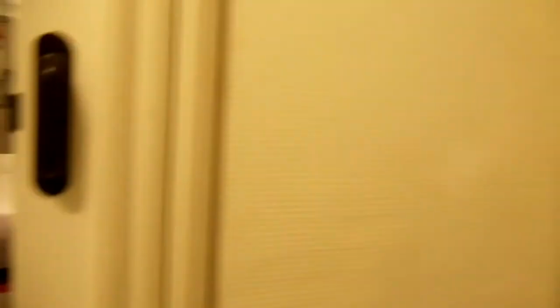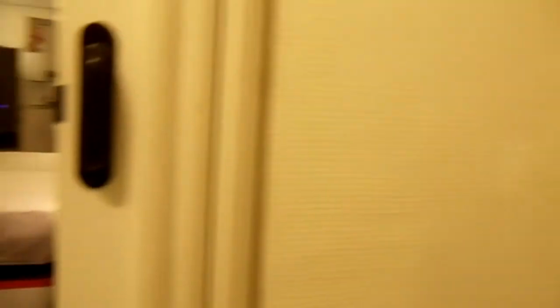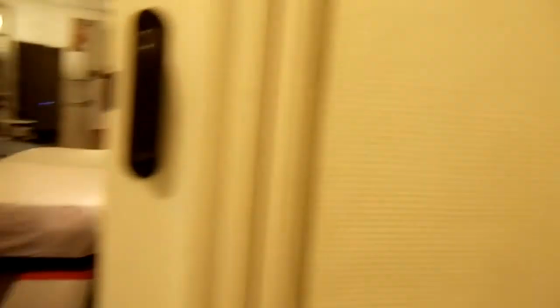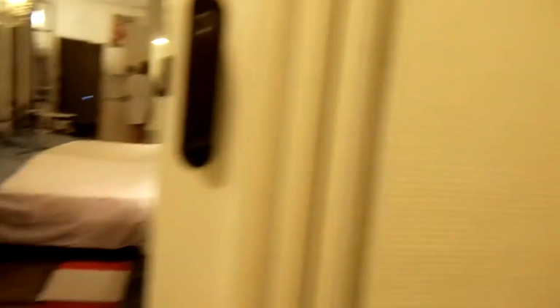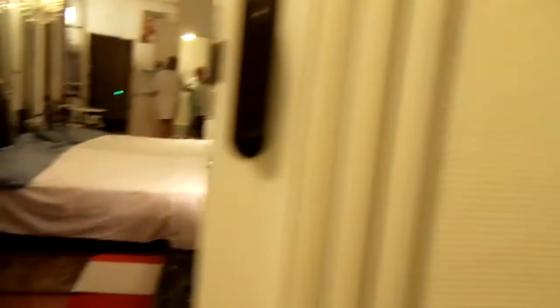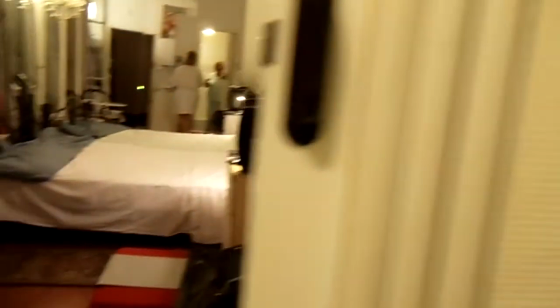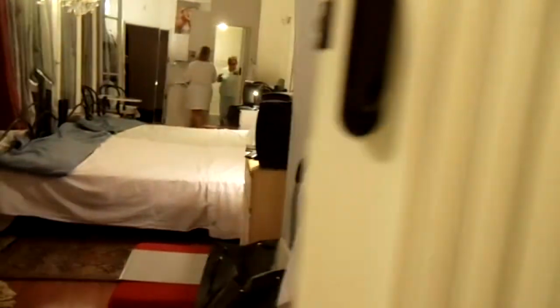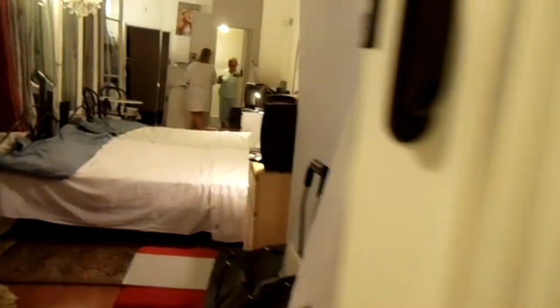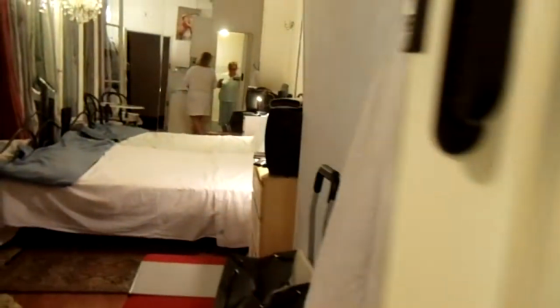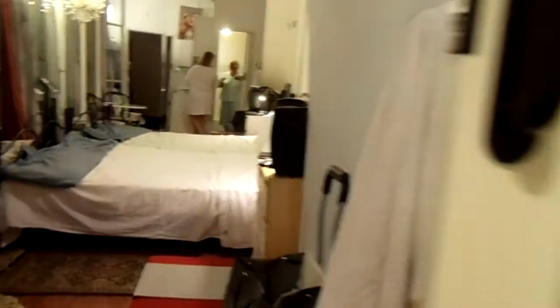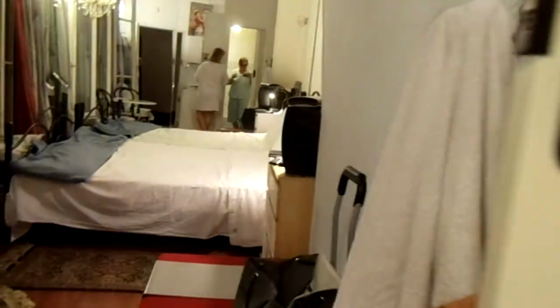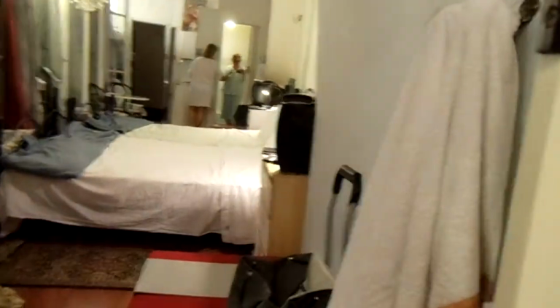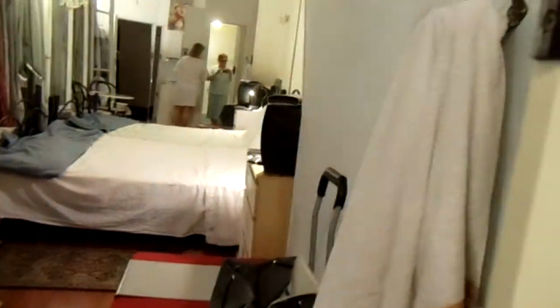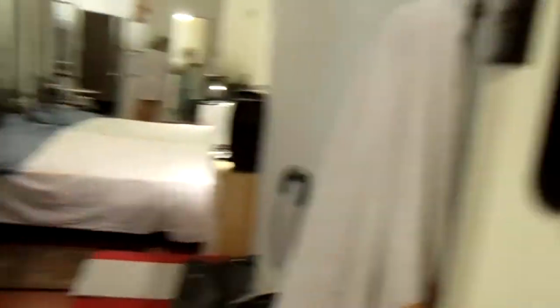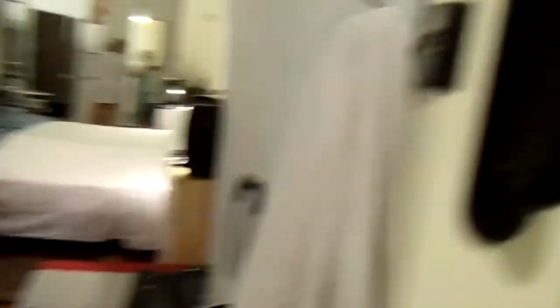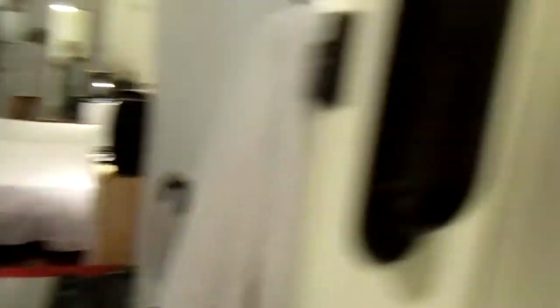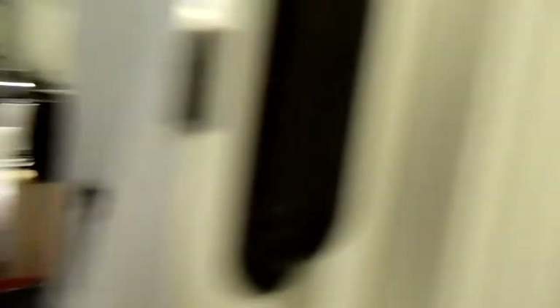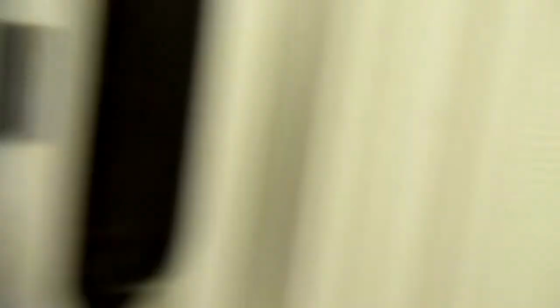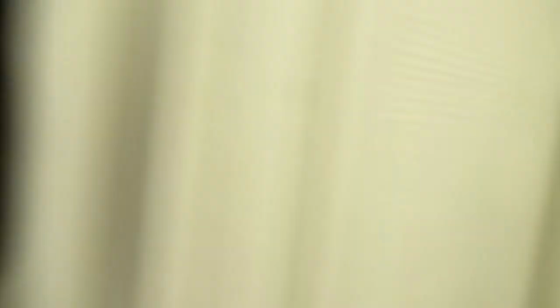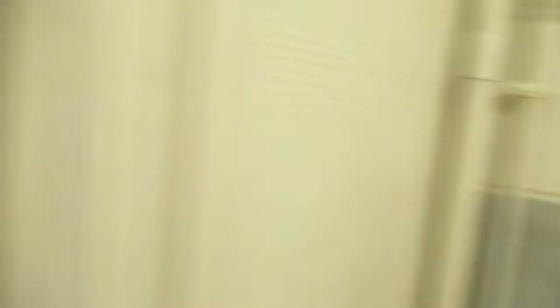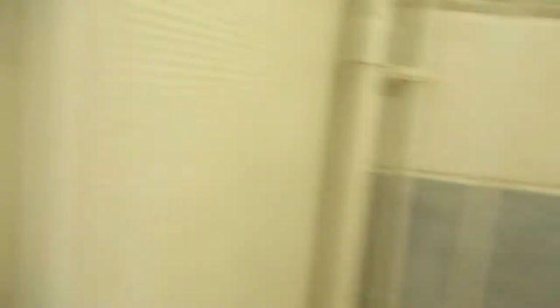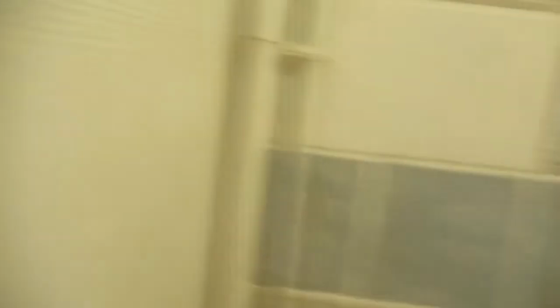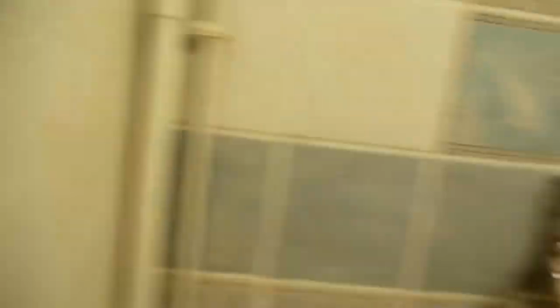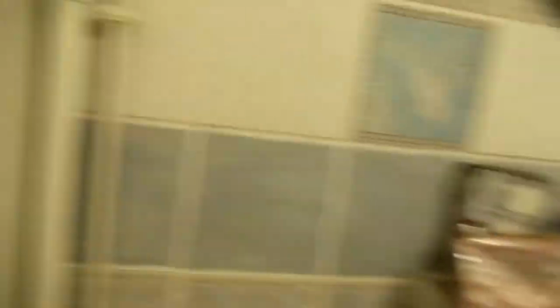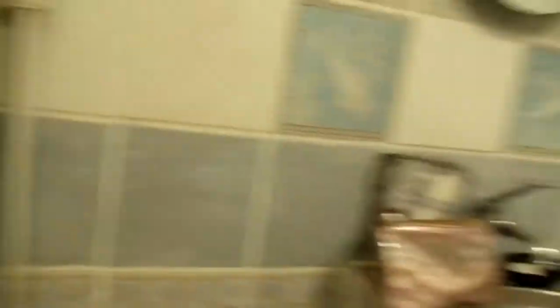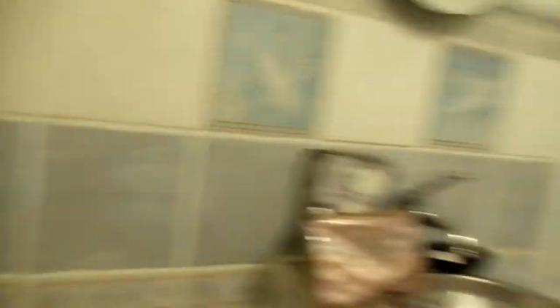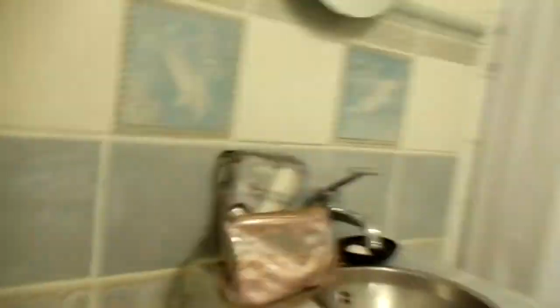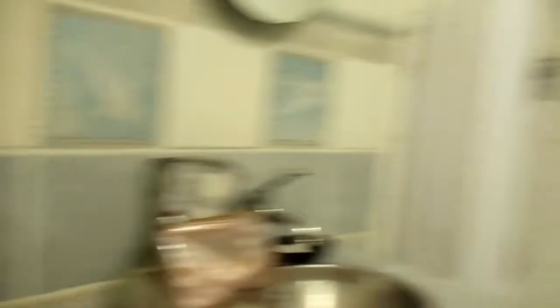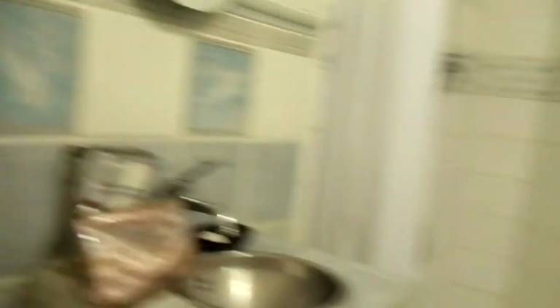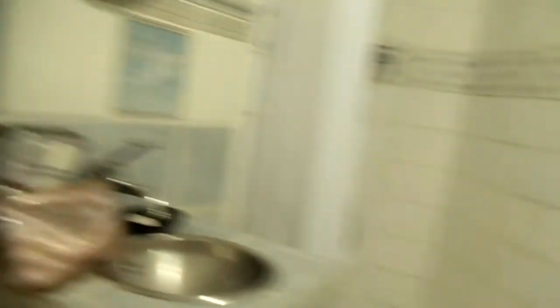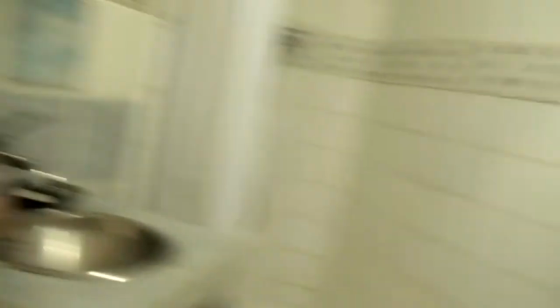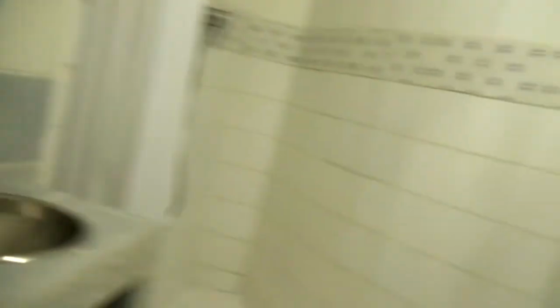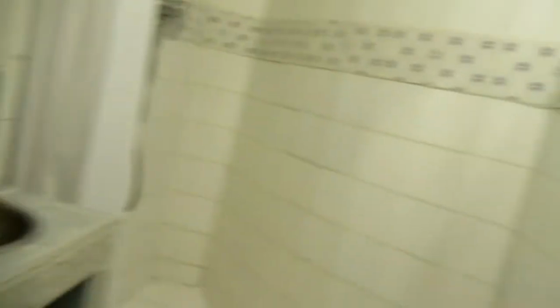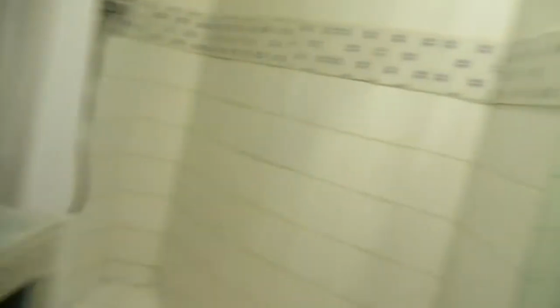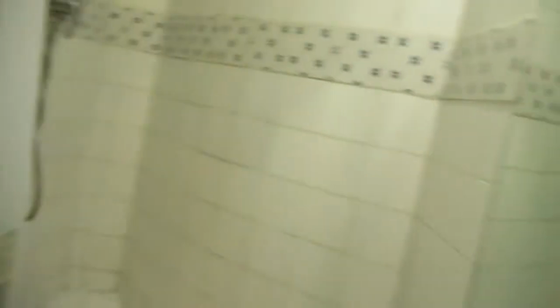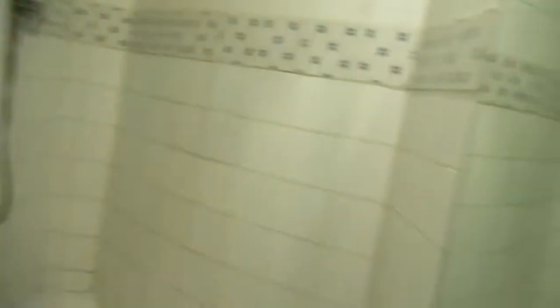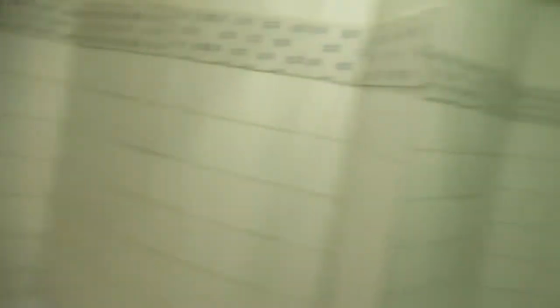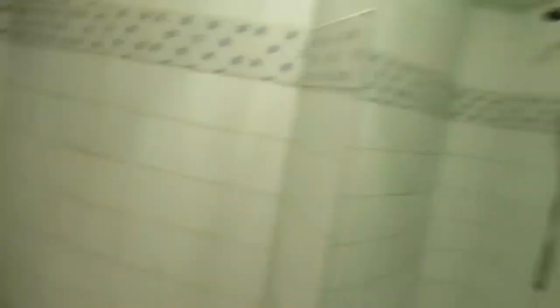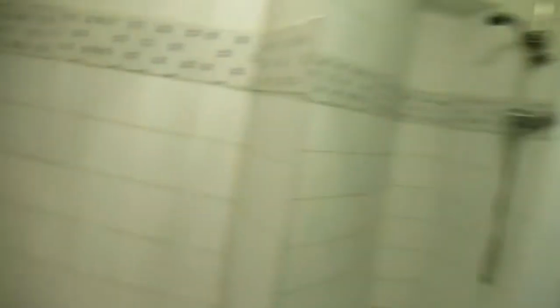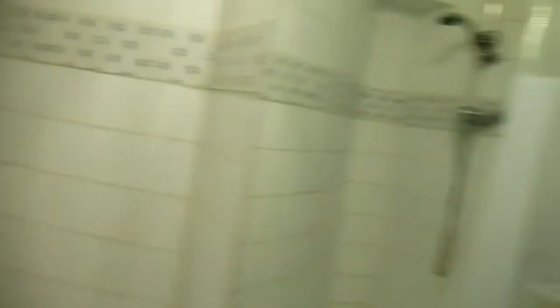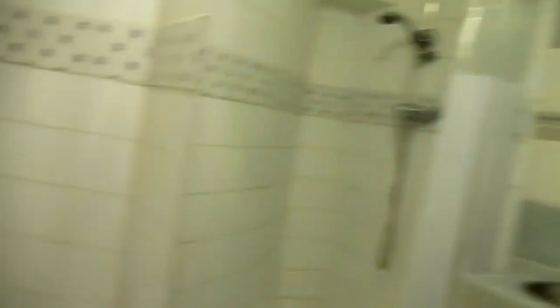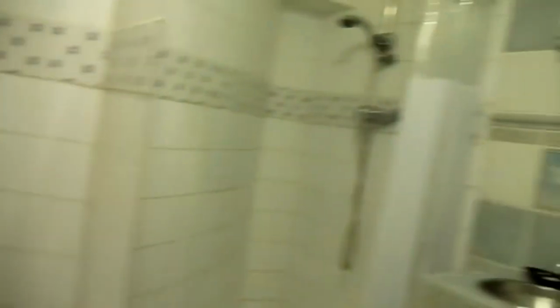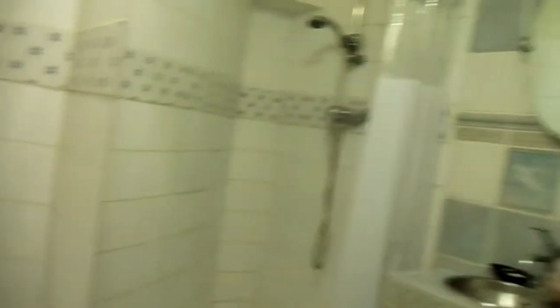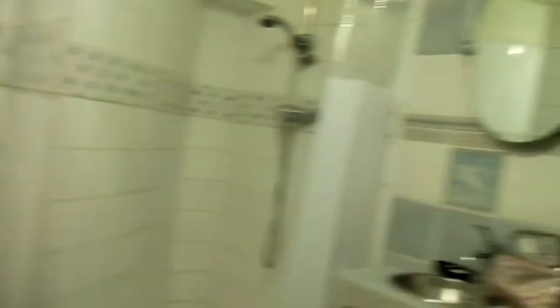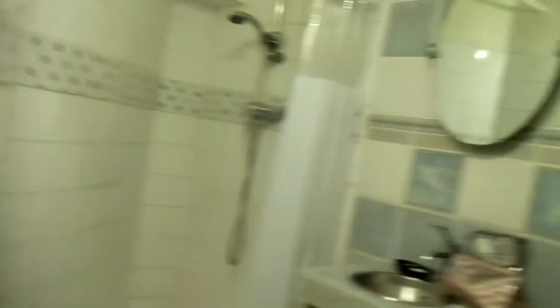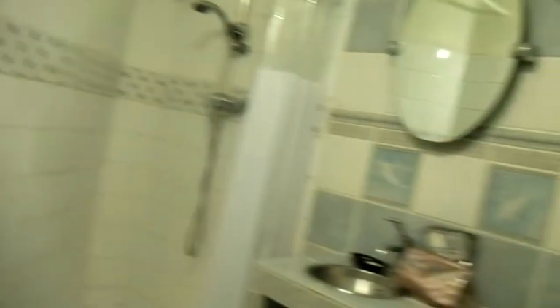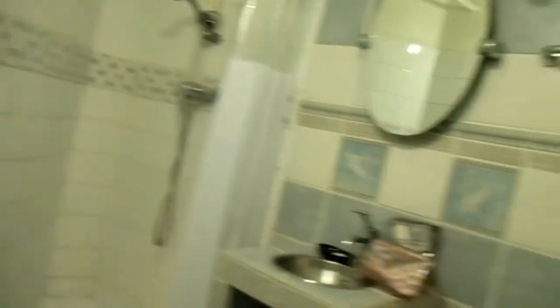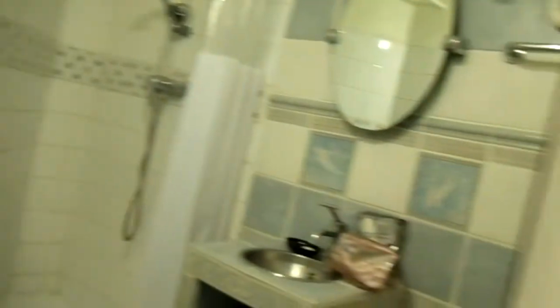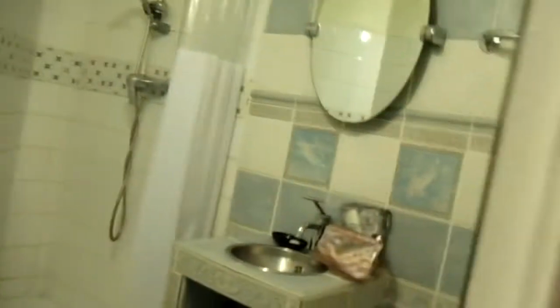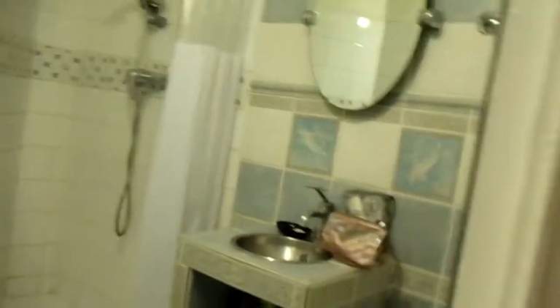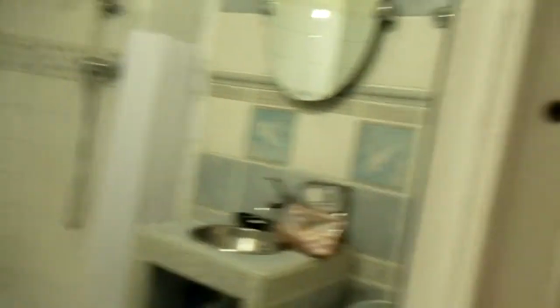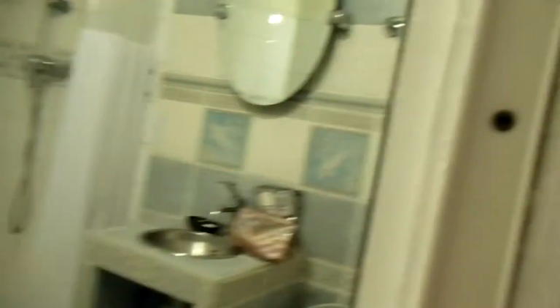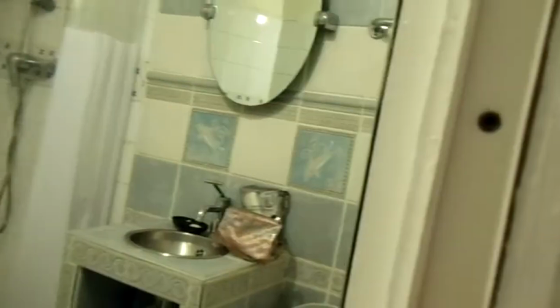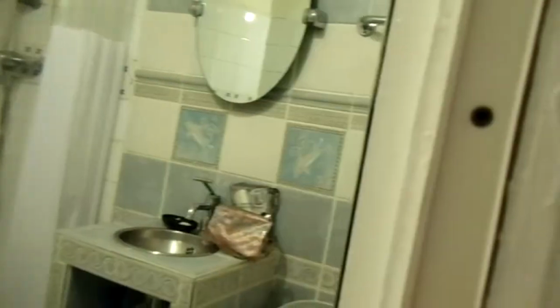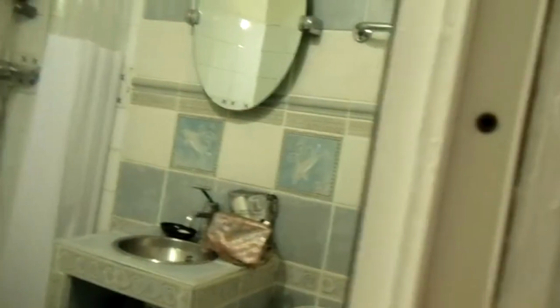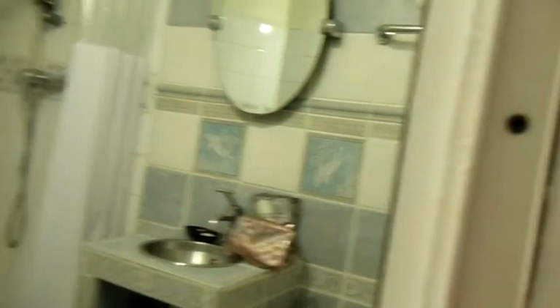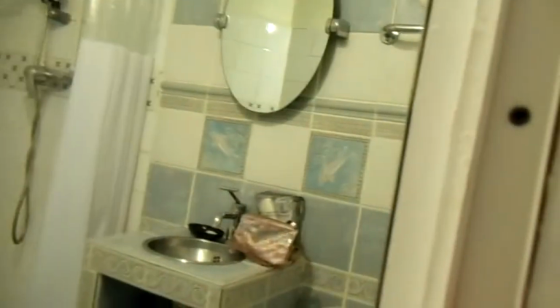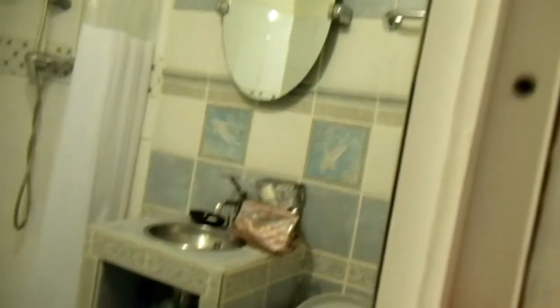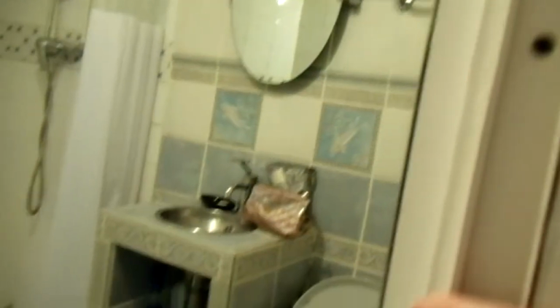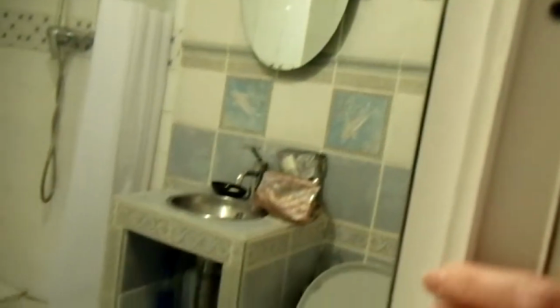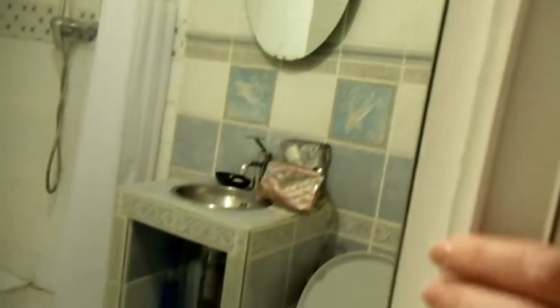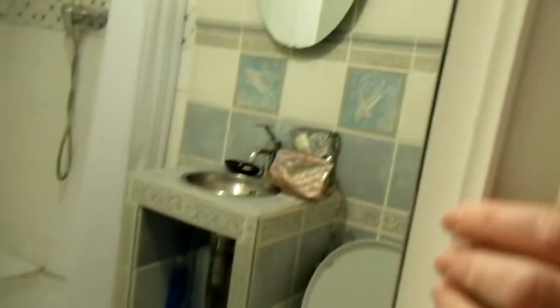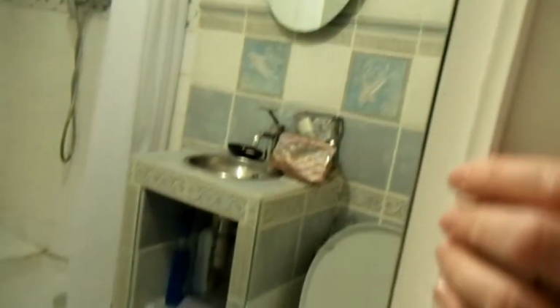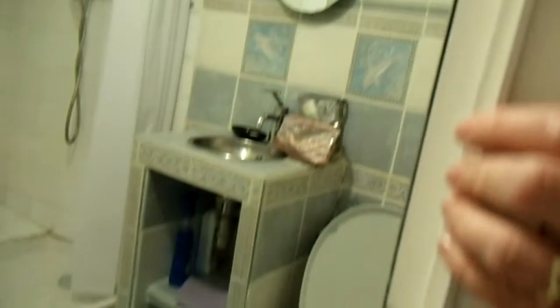Then there's this big mirror here in the bathroom. This is really critically important — it's right at the right spot when you're sitting down at the toilet.